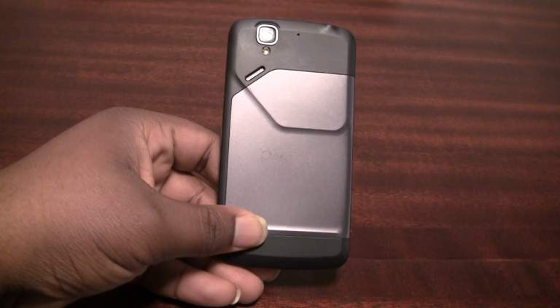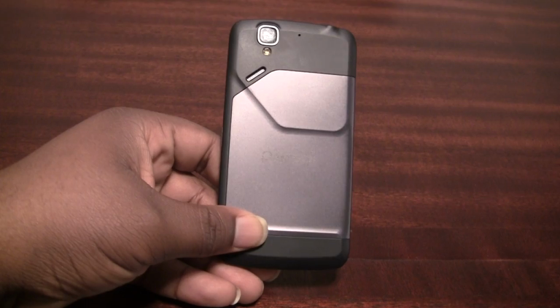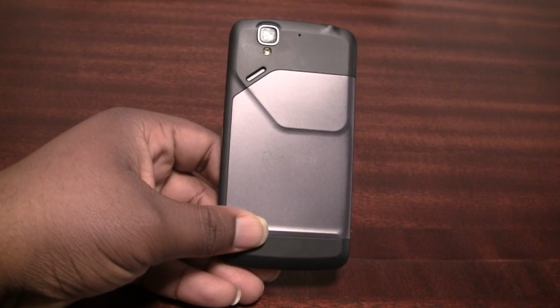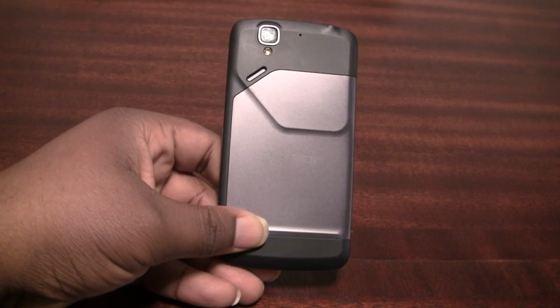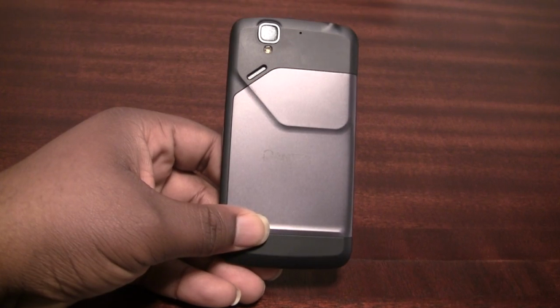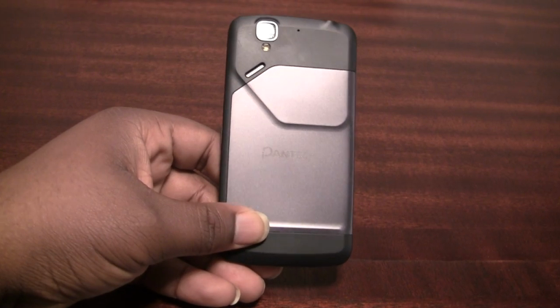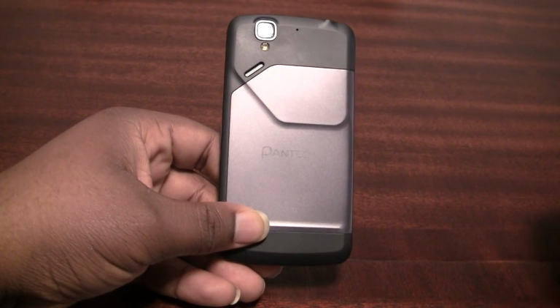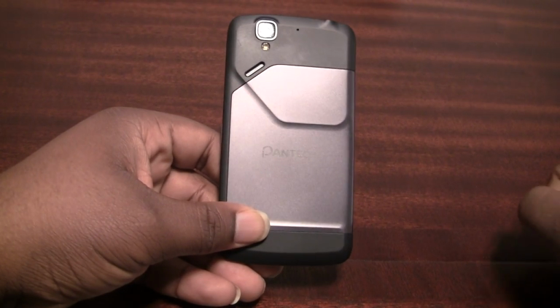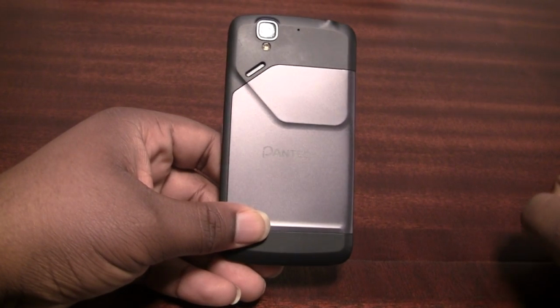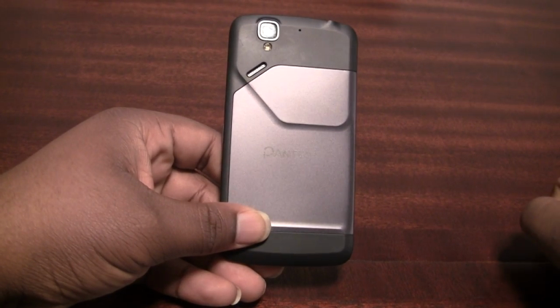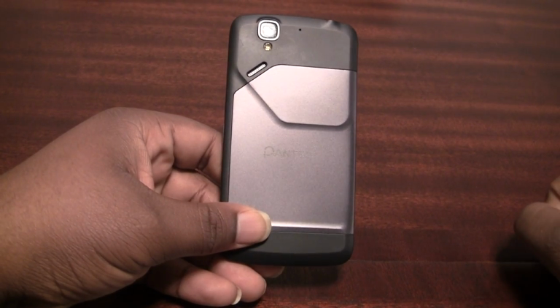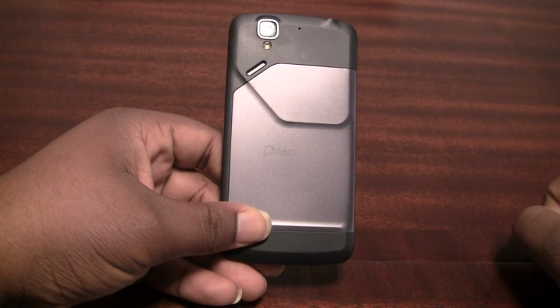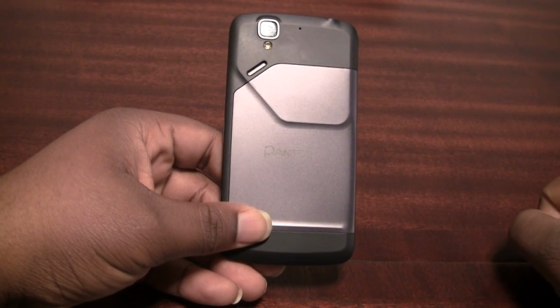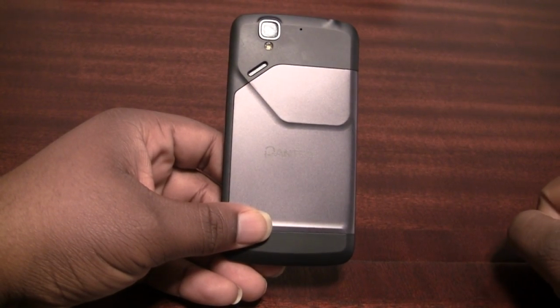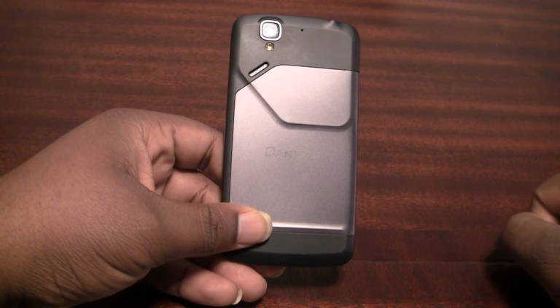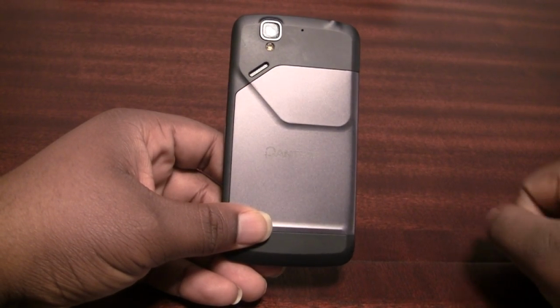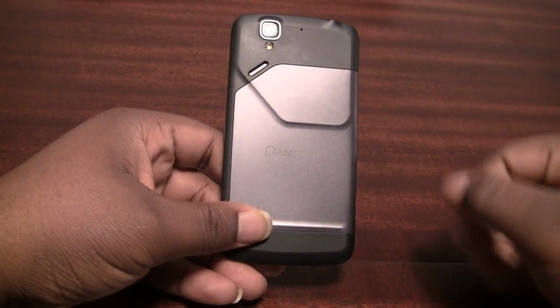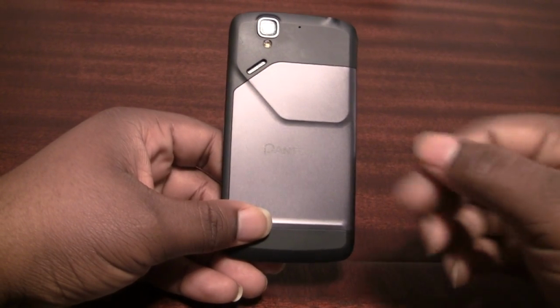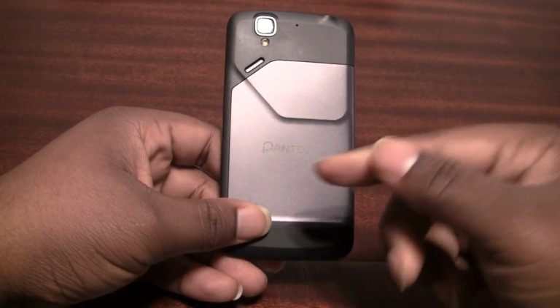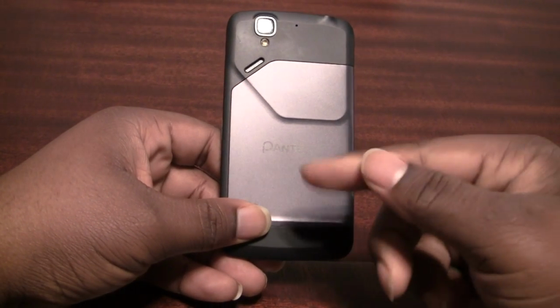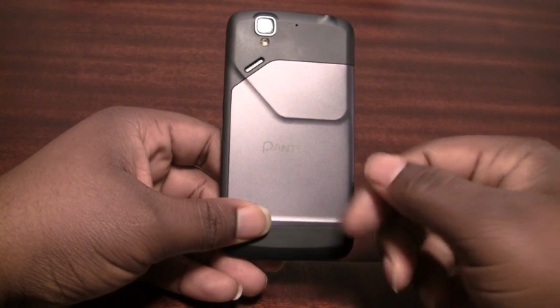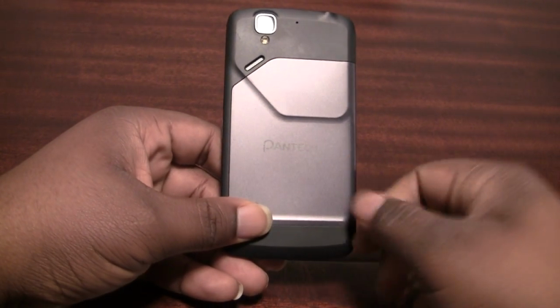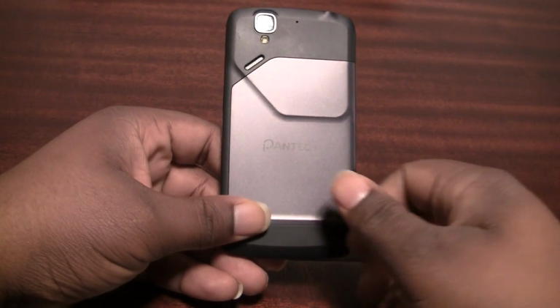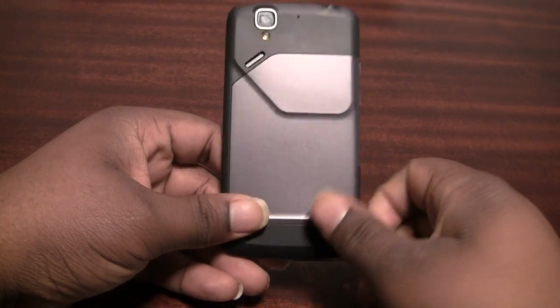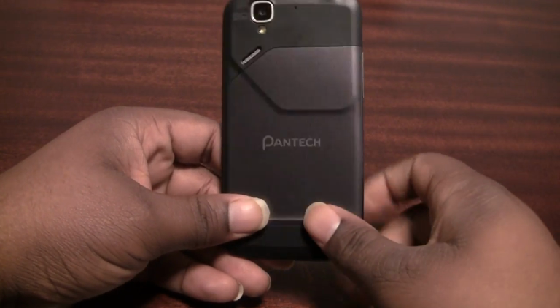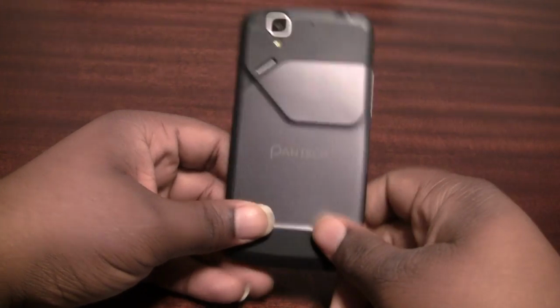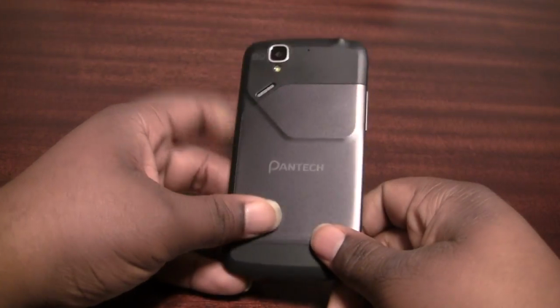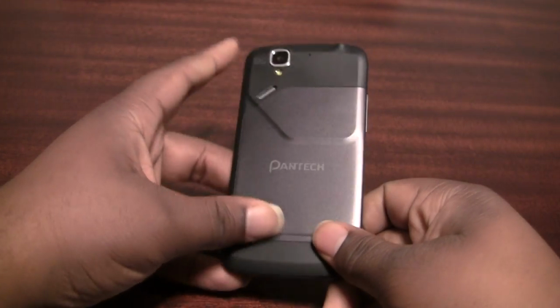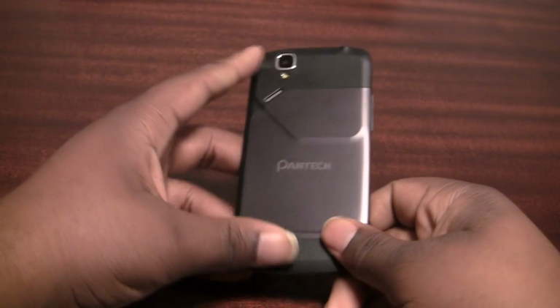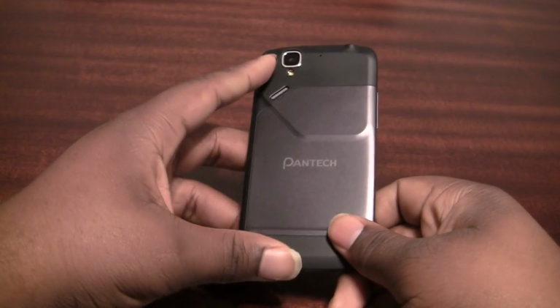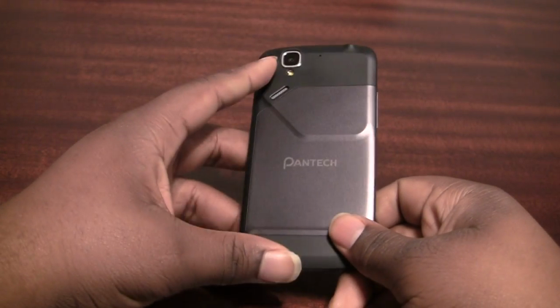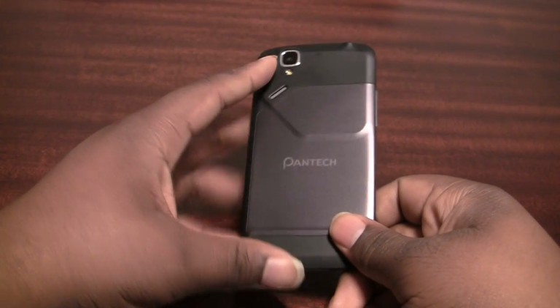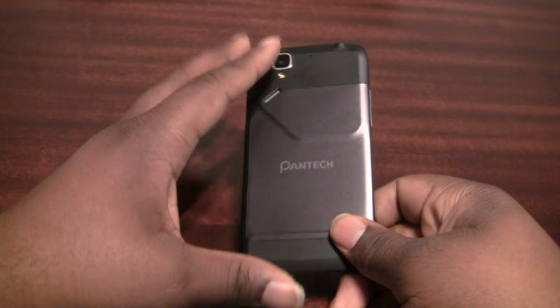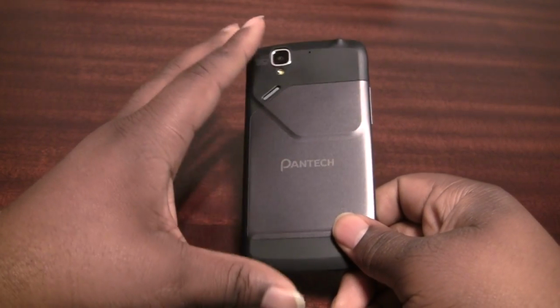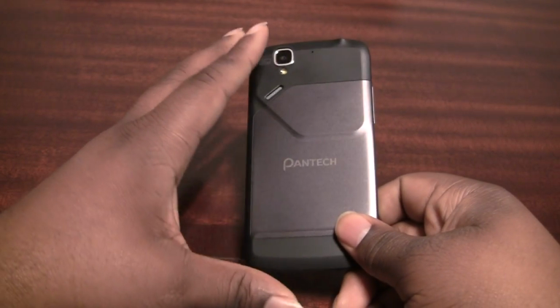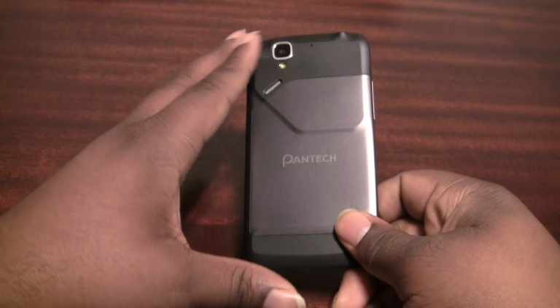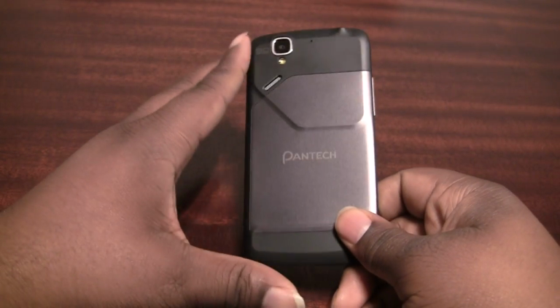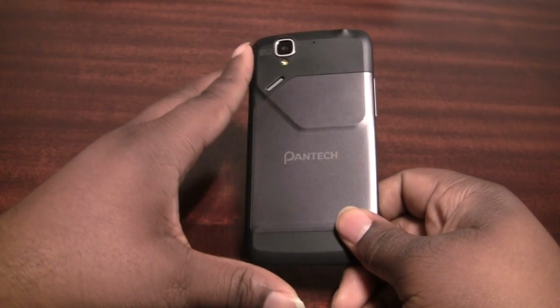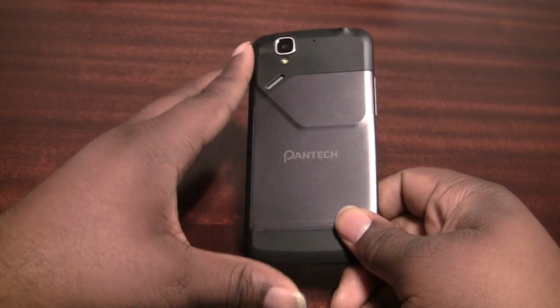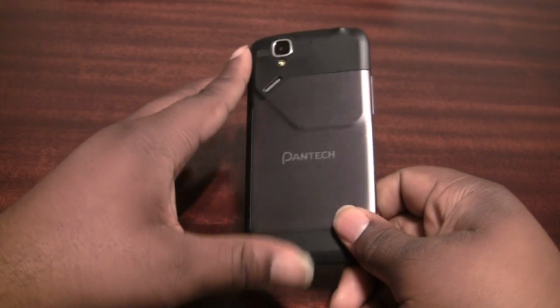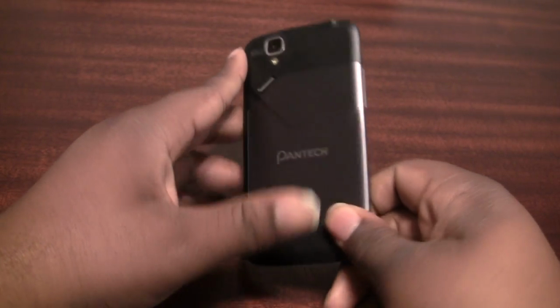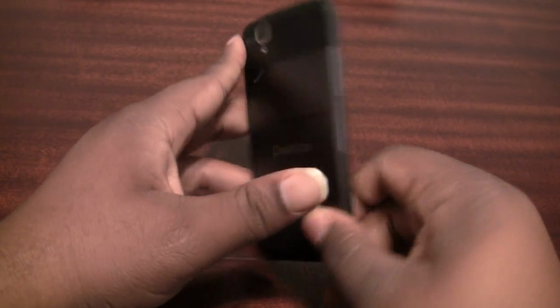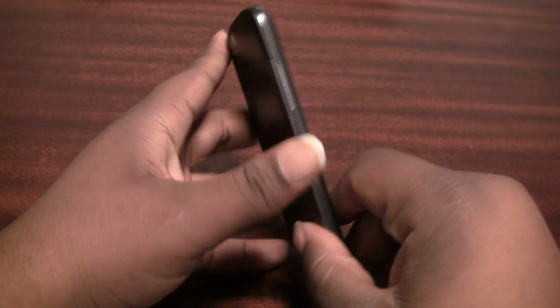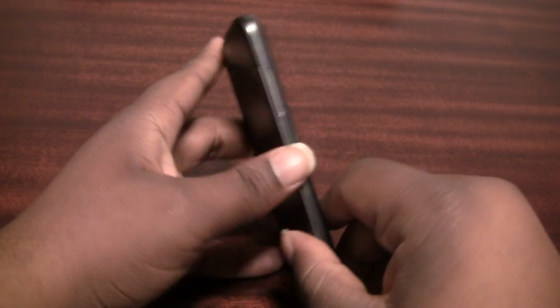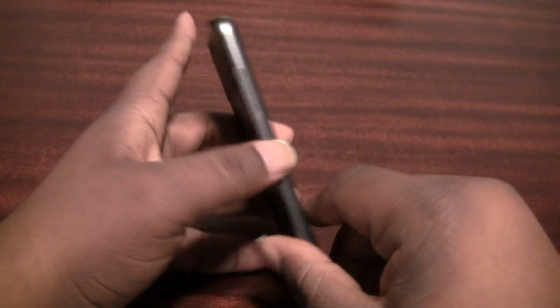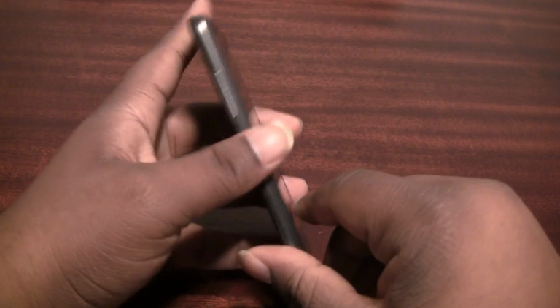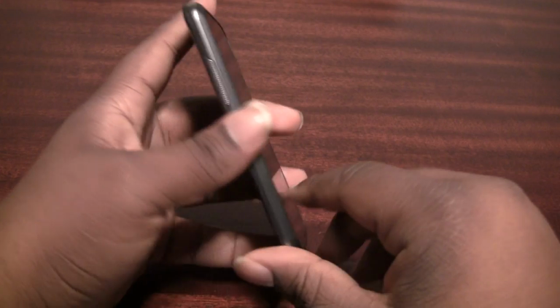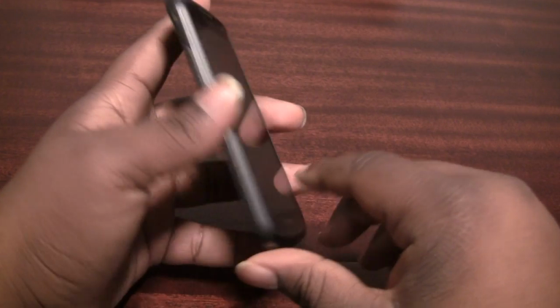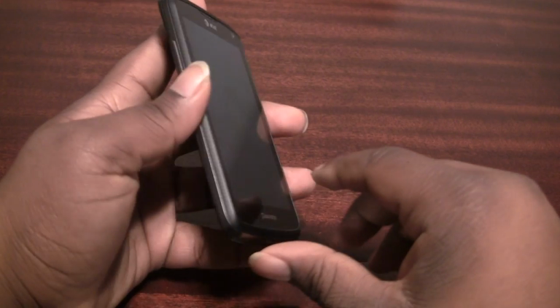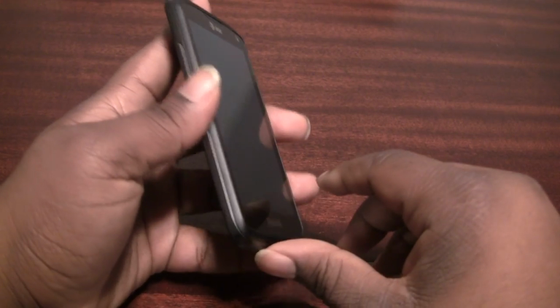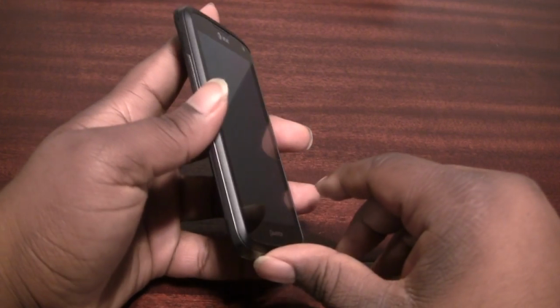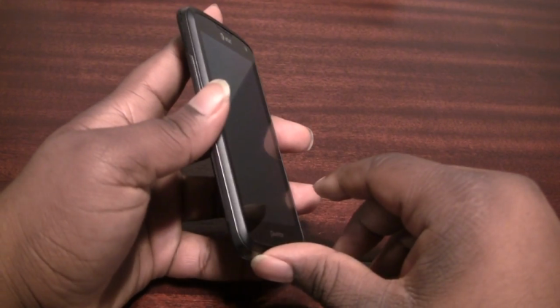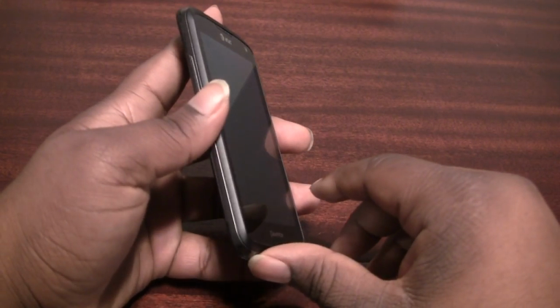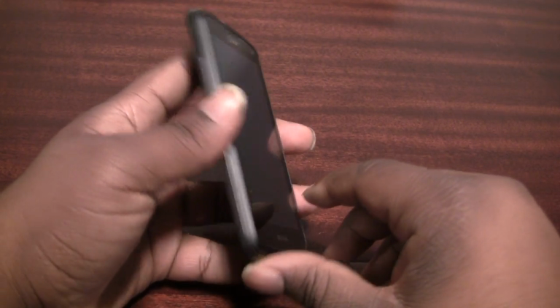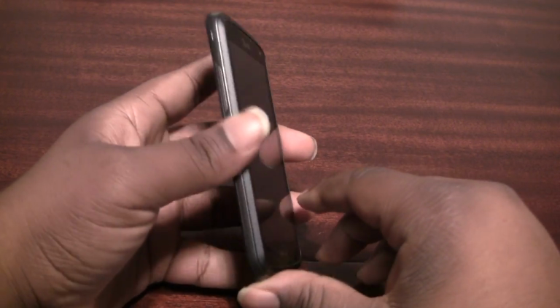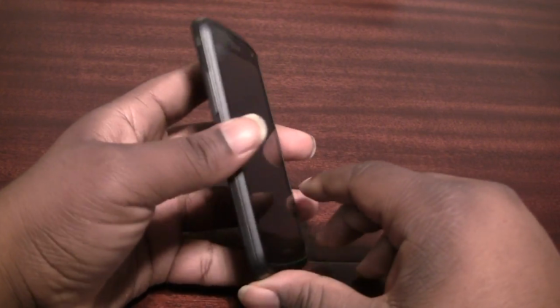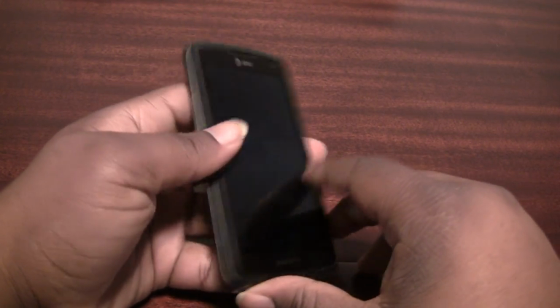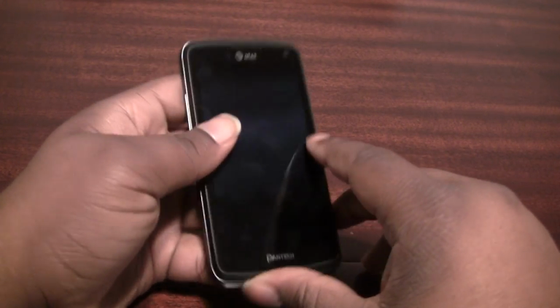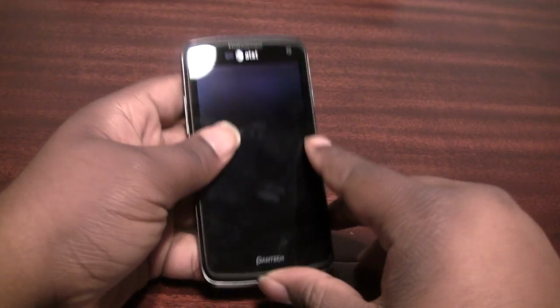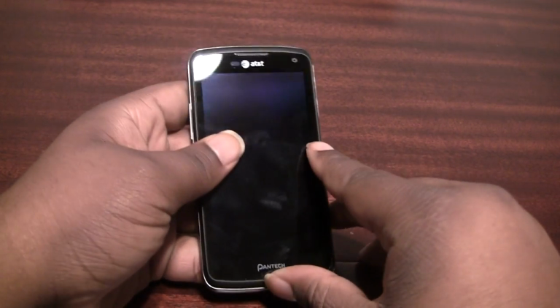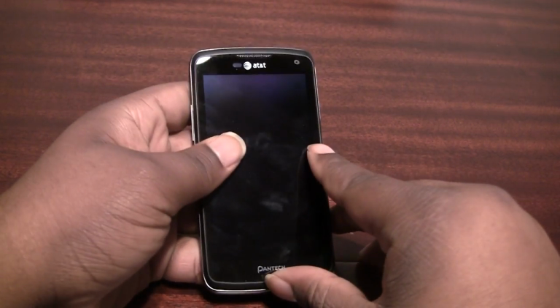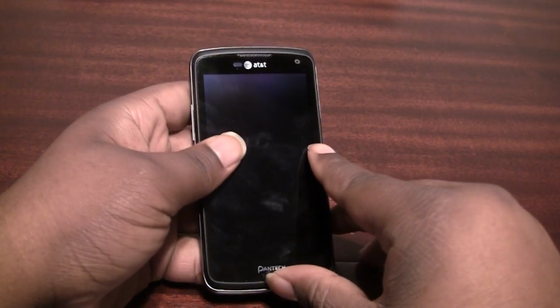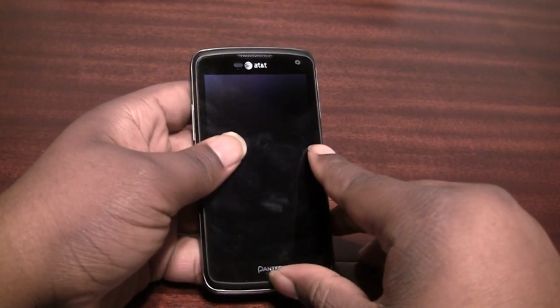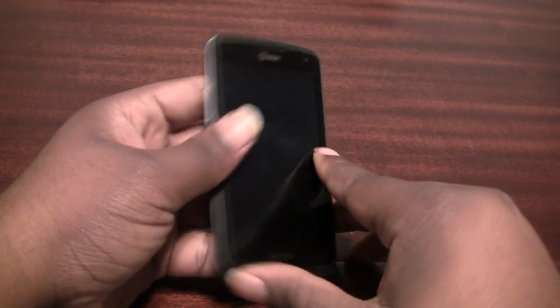Hey guys, it's Quentin from Fendry.com, sitting here with a phone that exists on AT&T's mid-range smartphone lineup — it's the Pantec Flex.